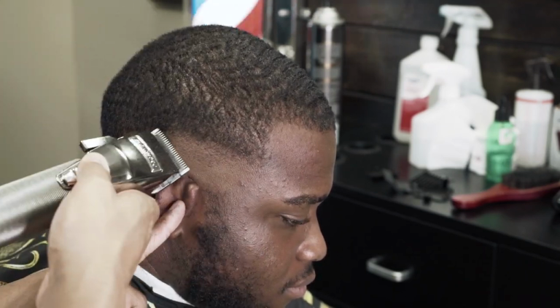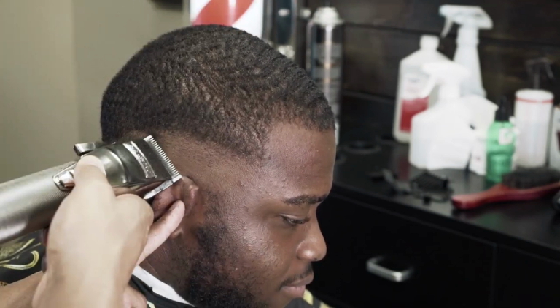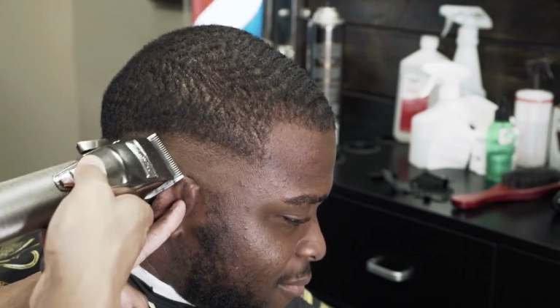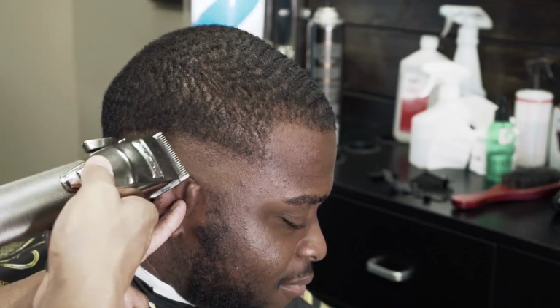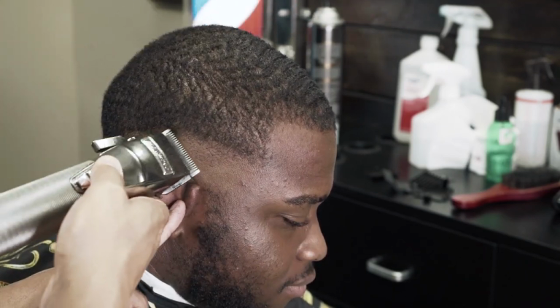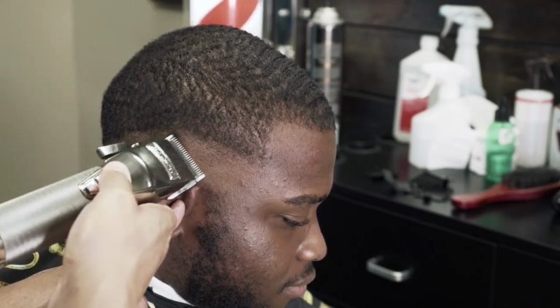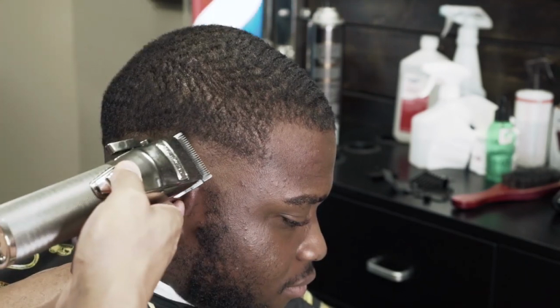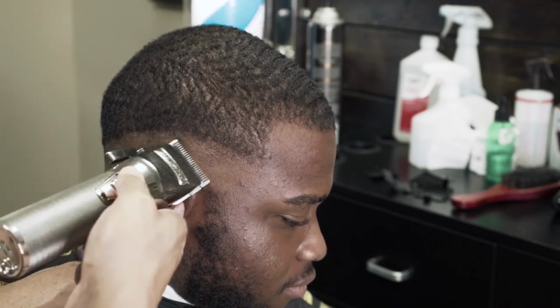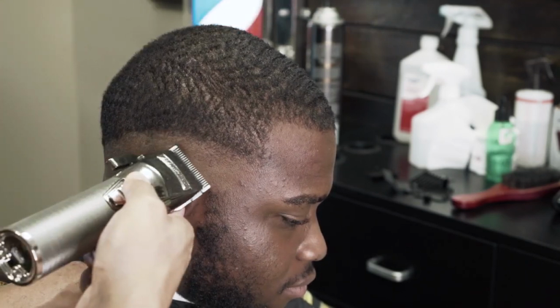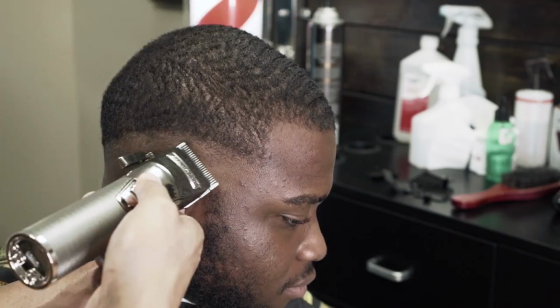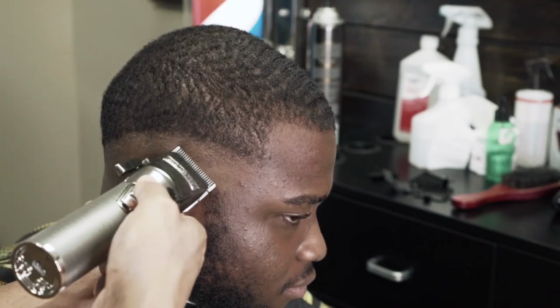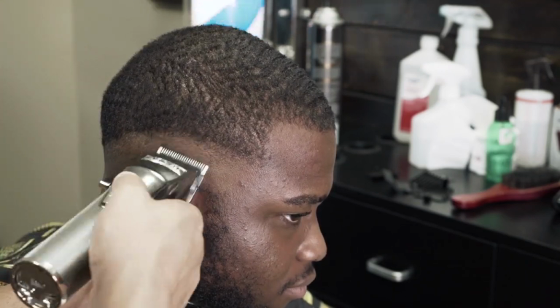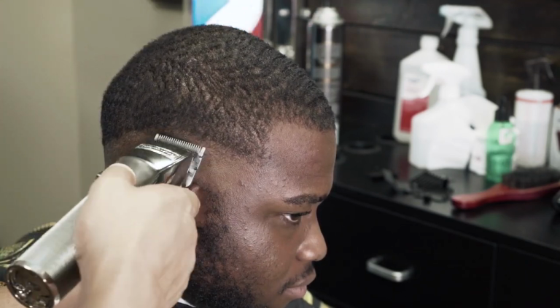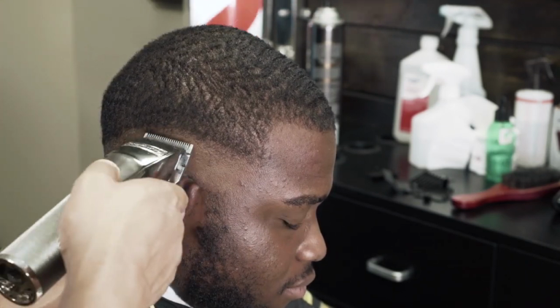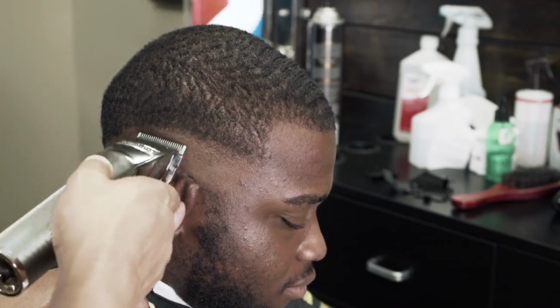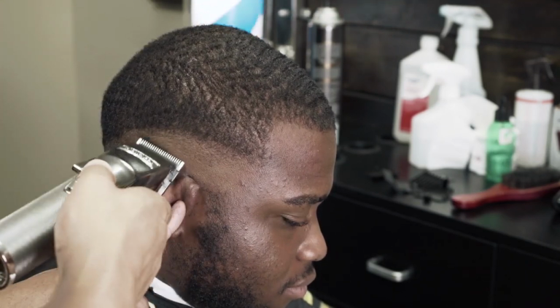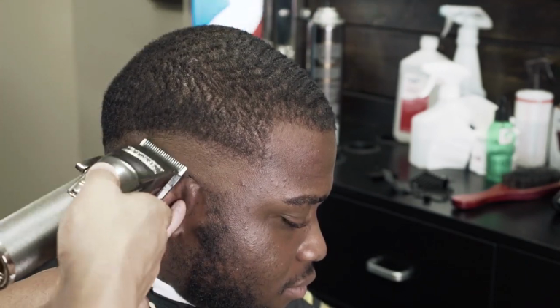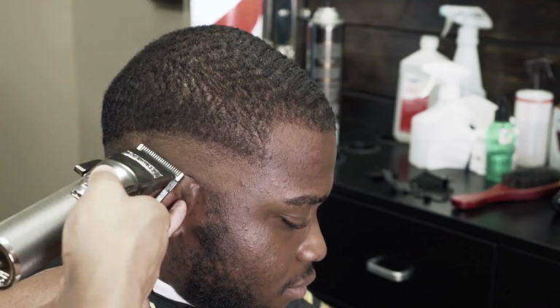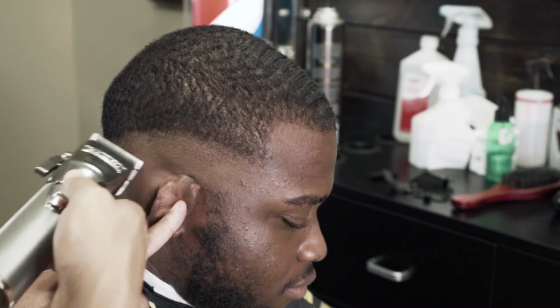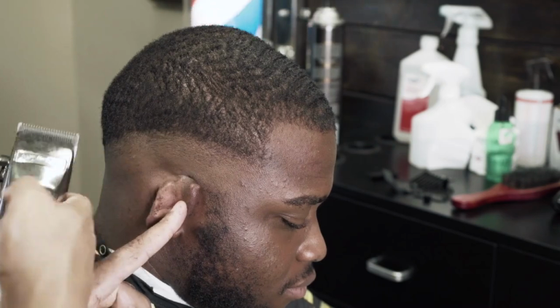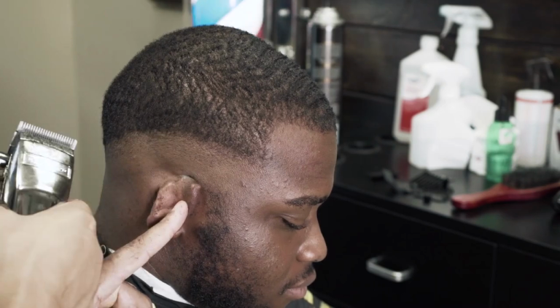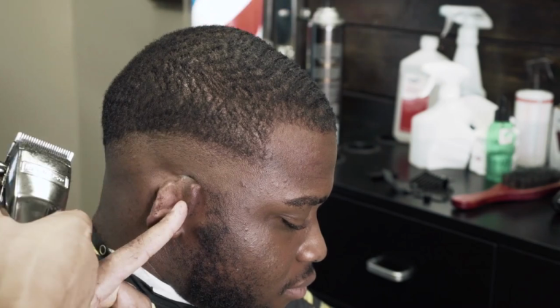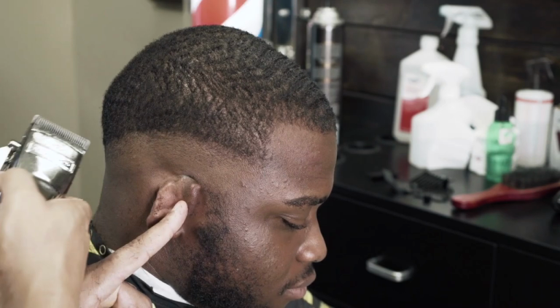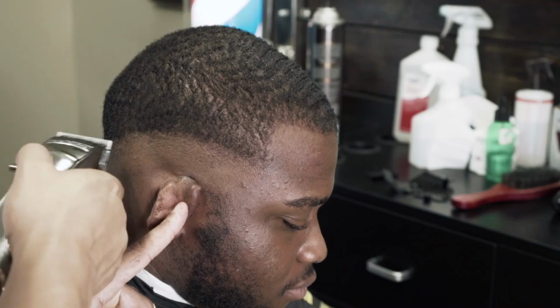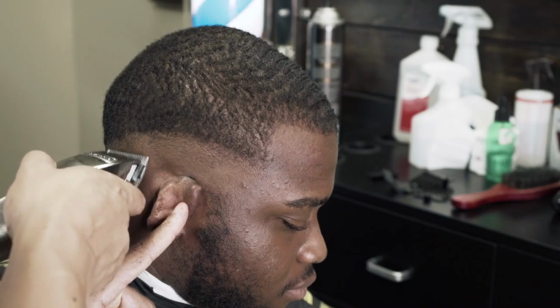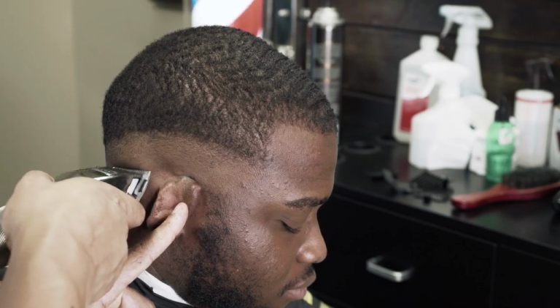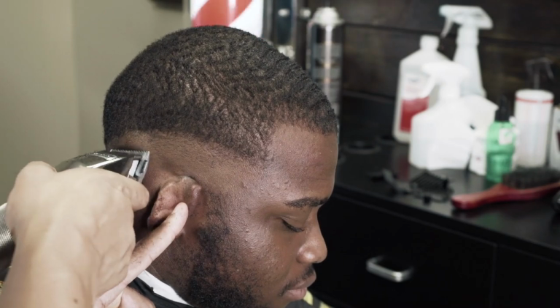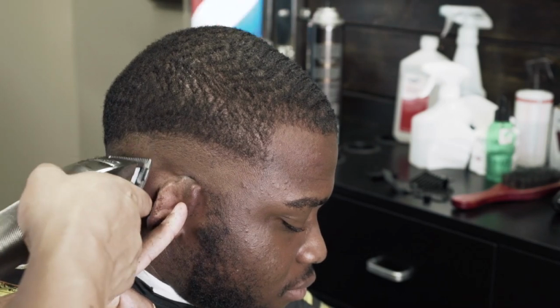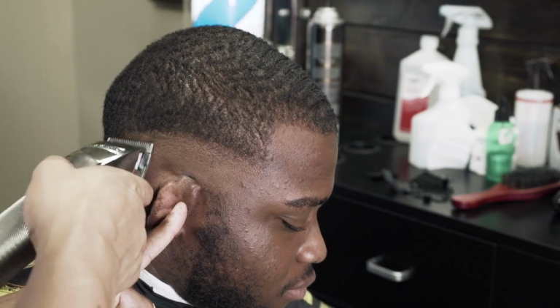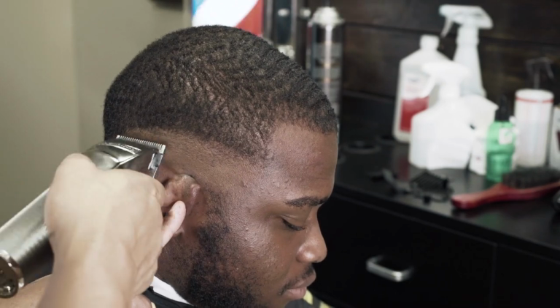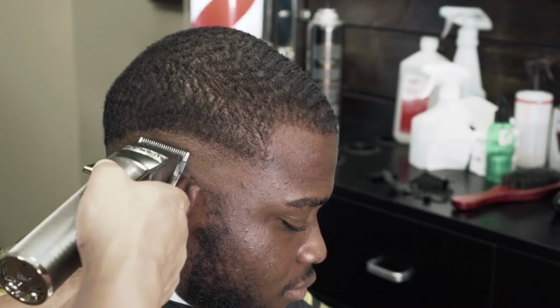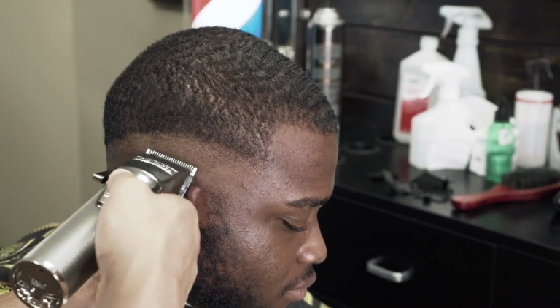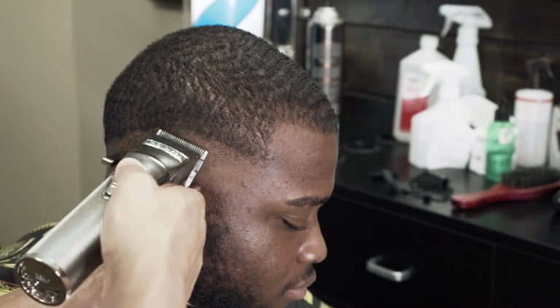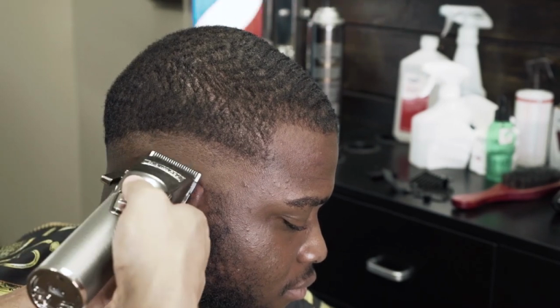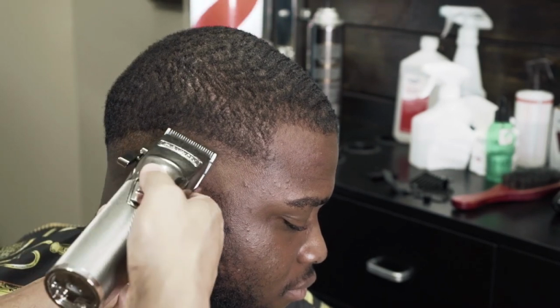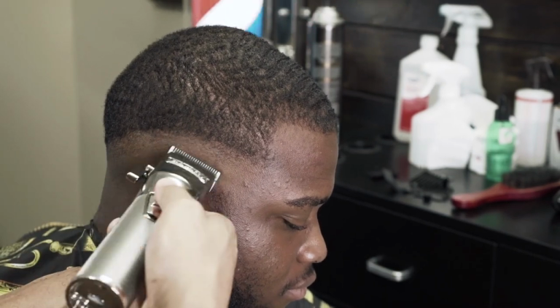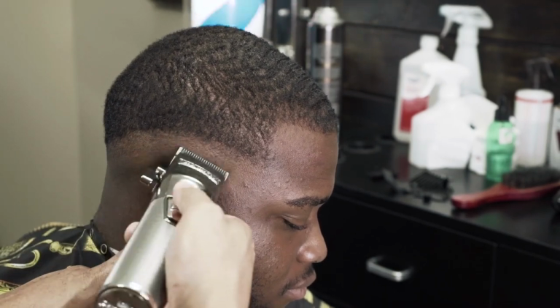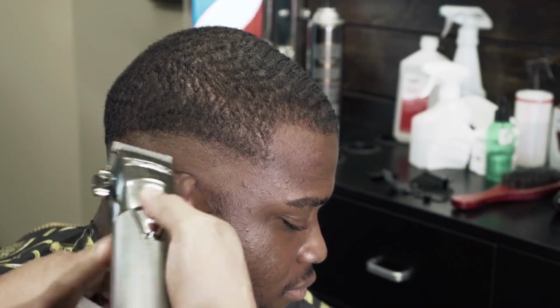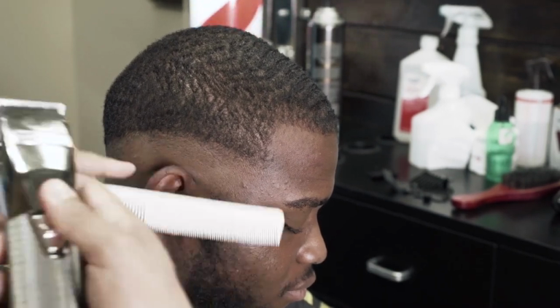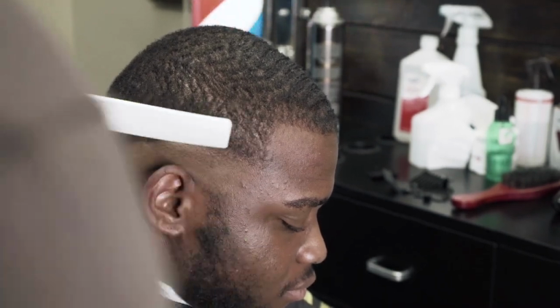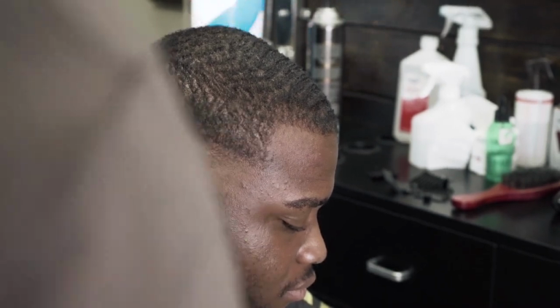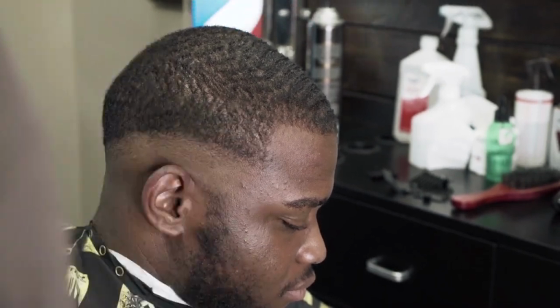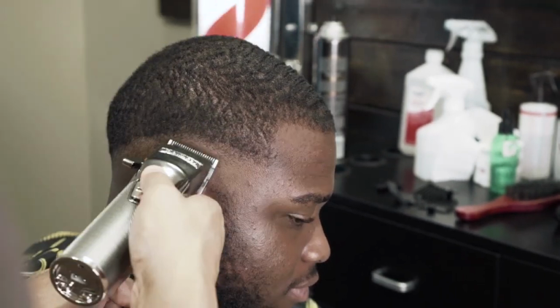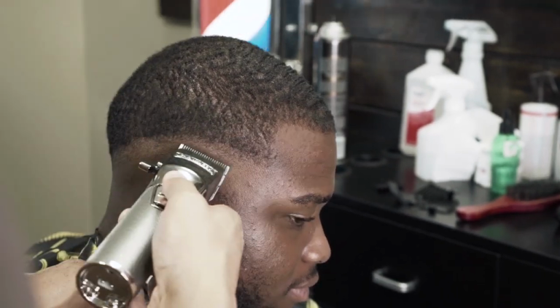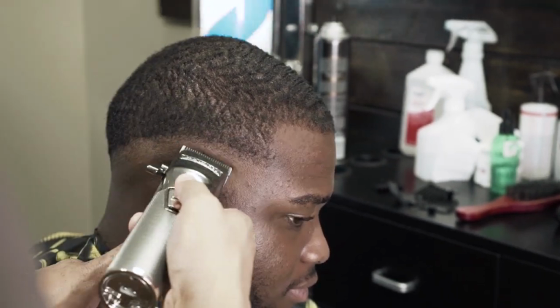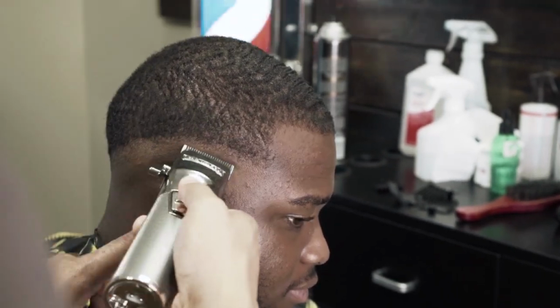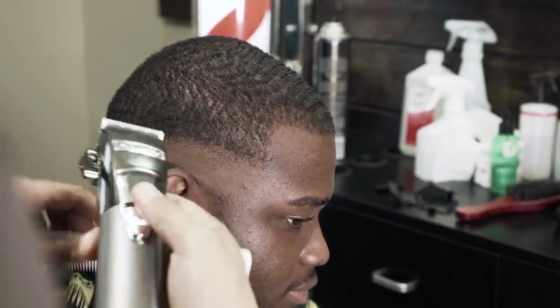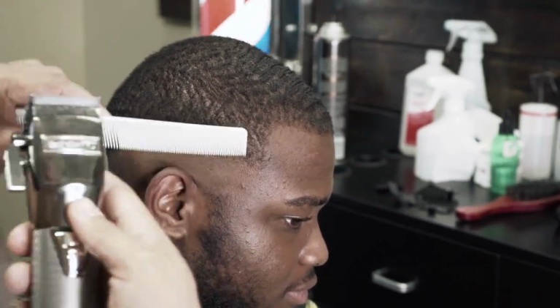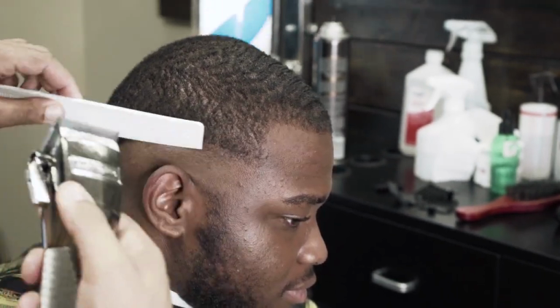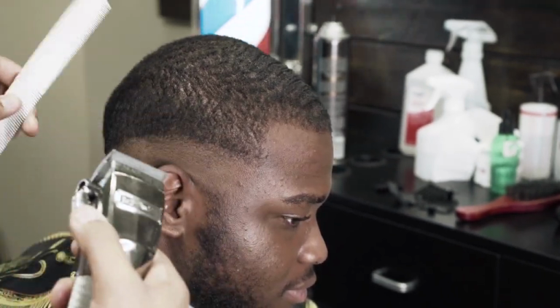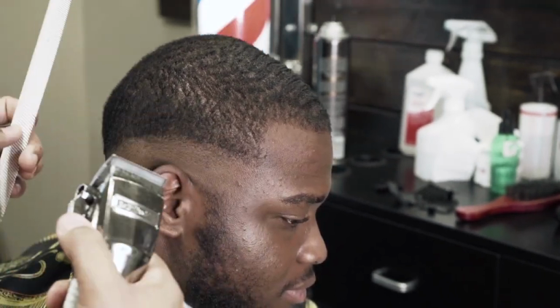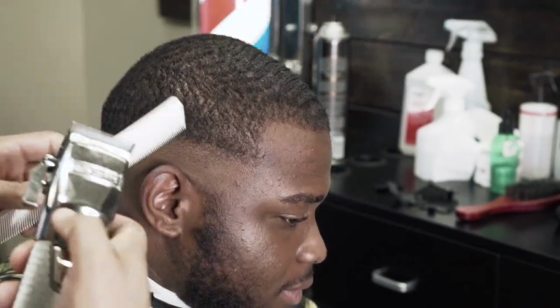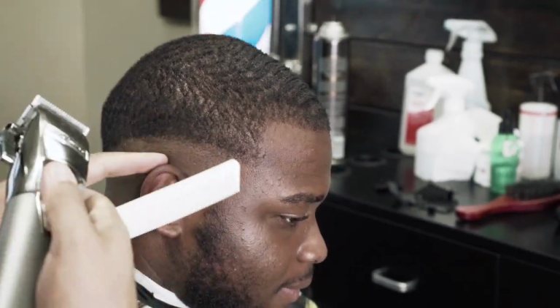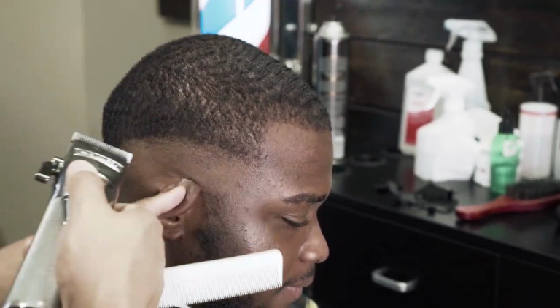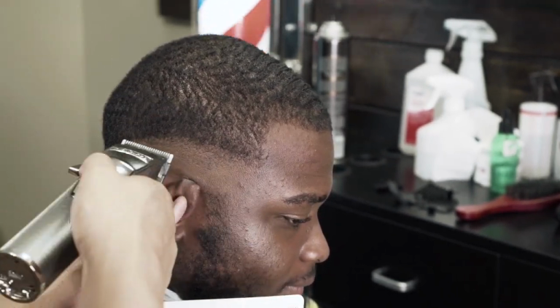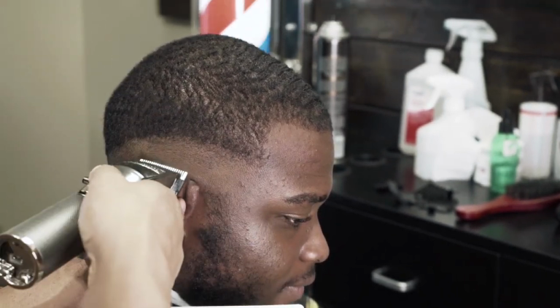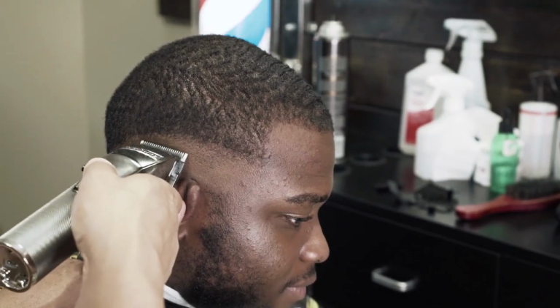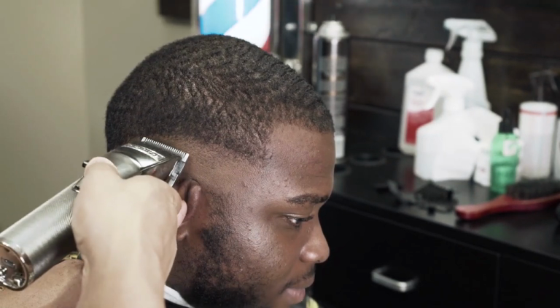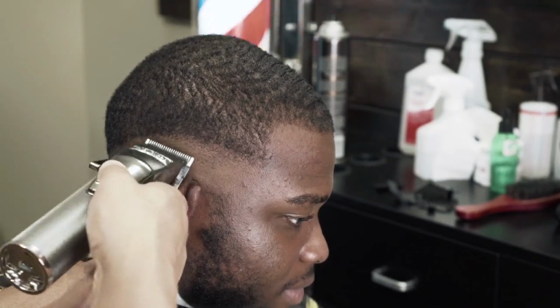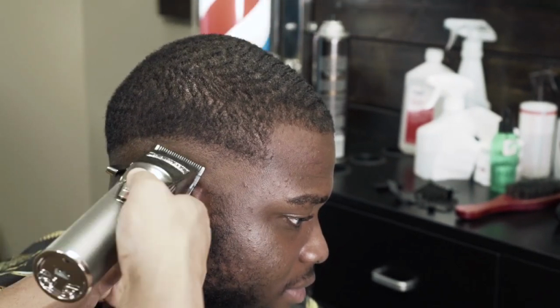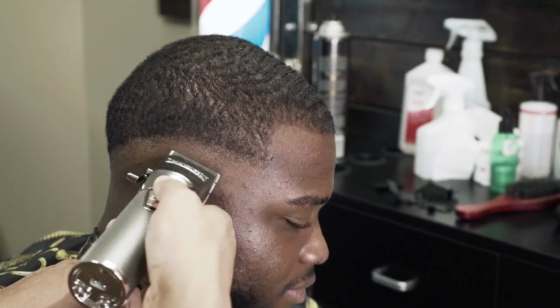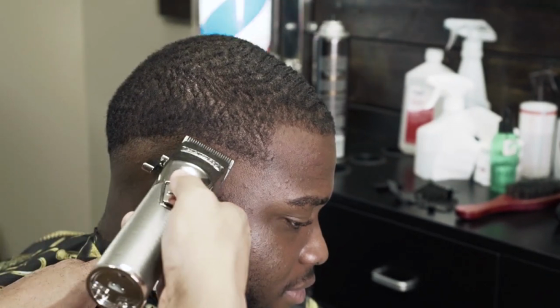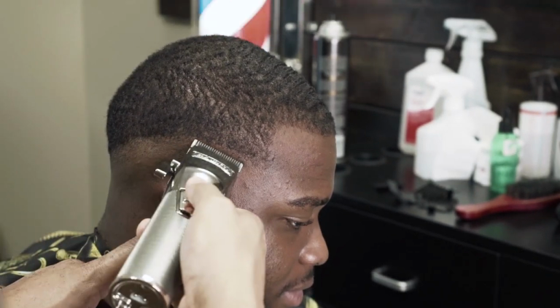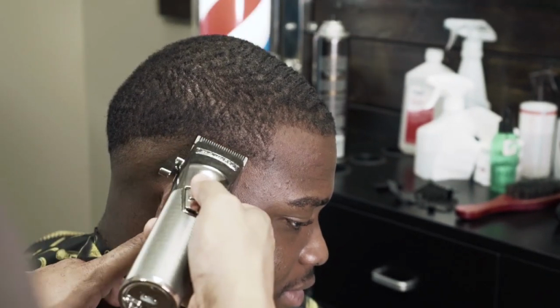Notice how I'm fading back to the right — that's what I mean. His hair grows back to the left, so you see me go to the right against the grain.